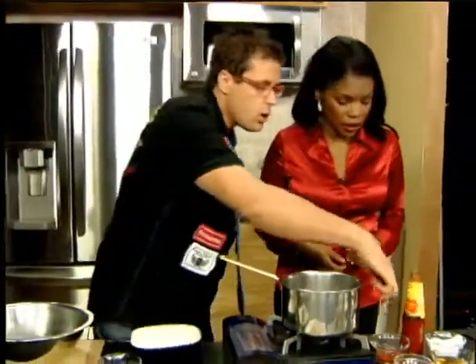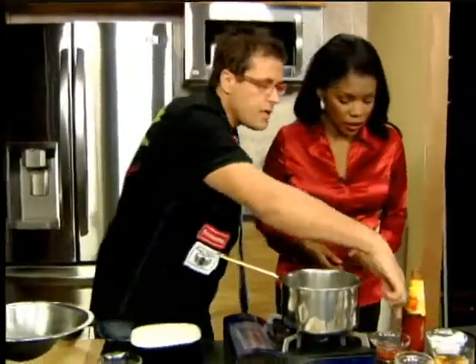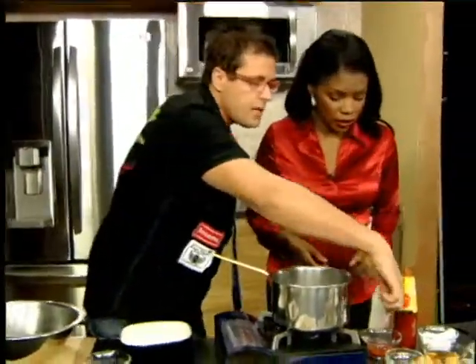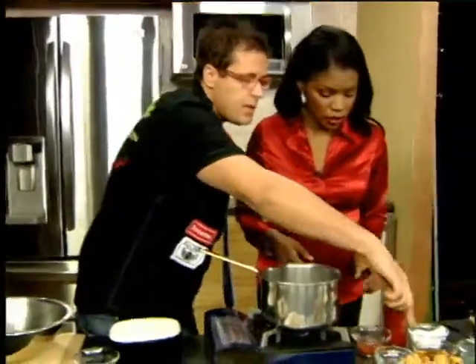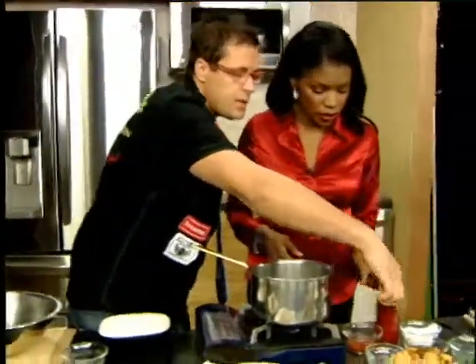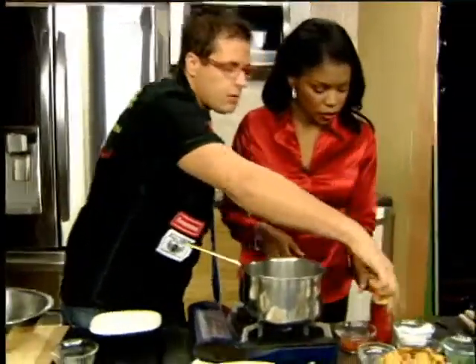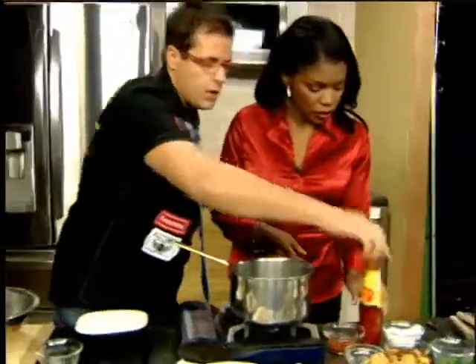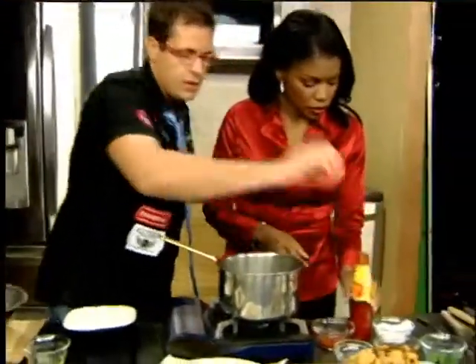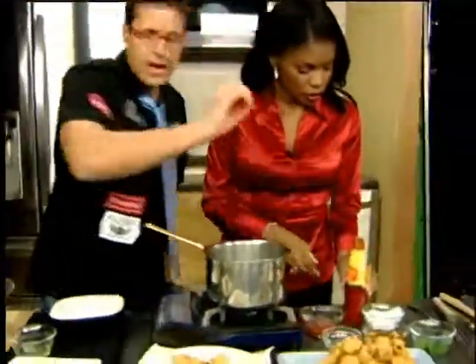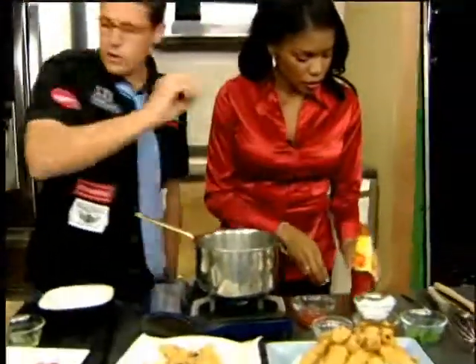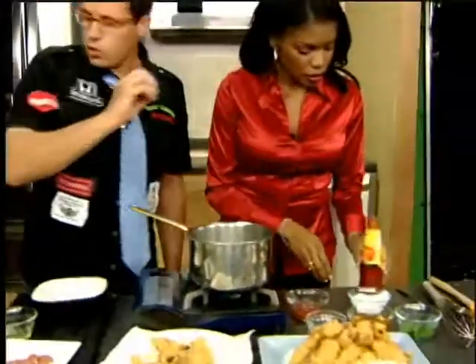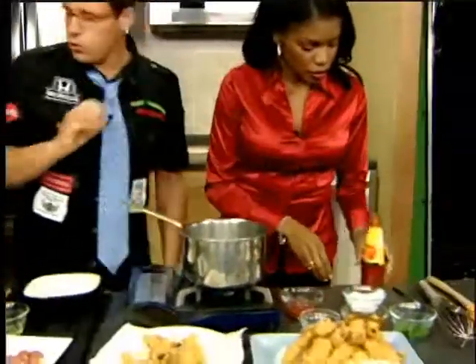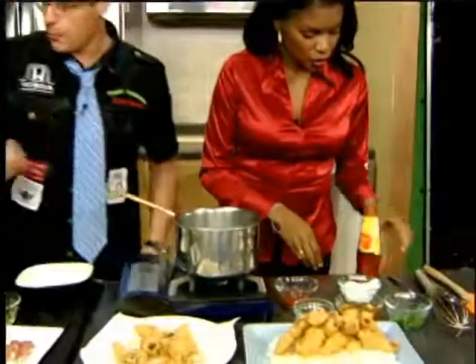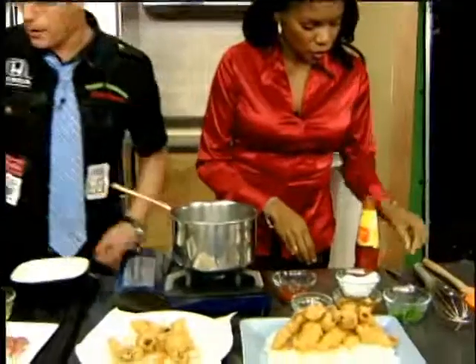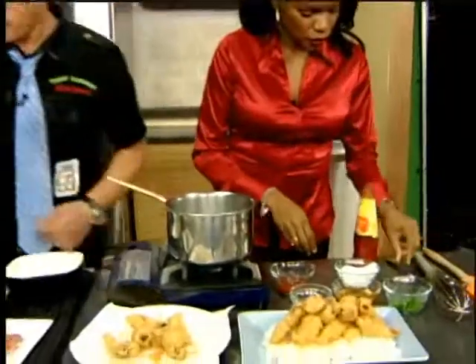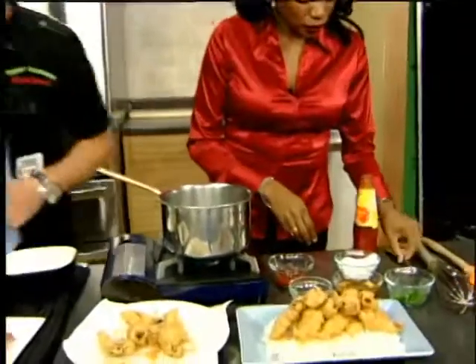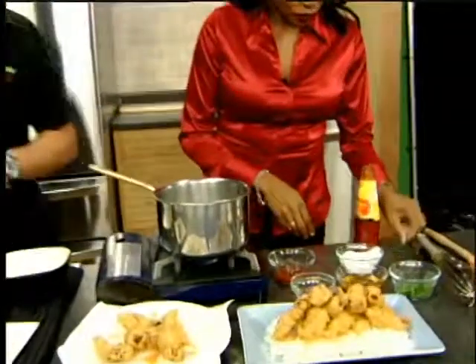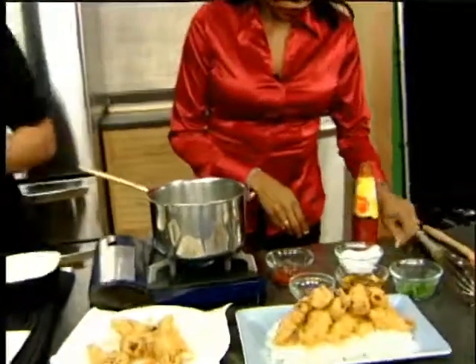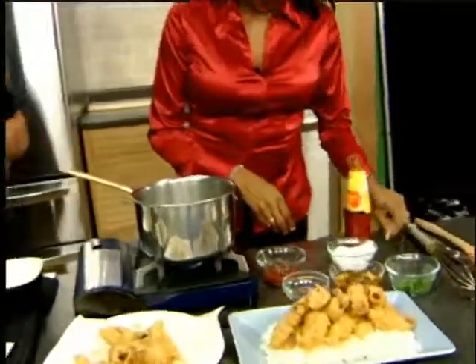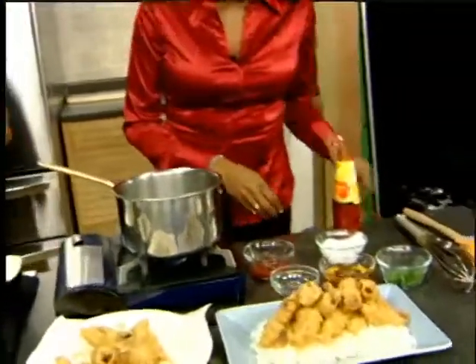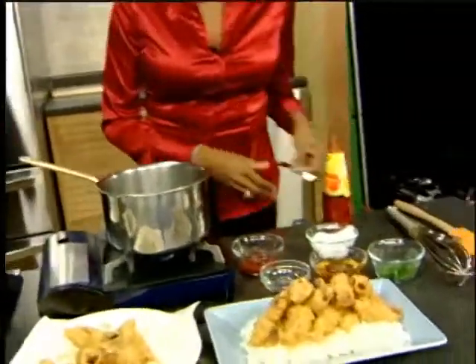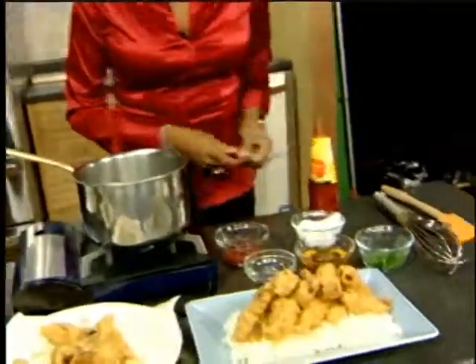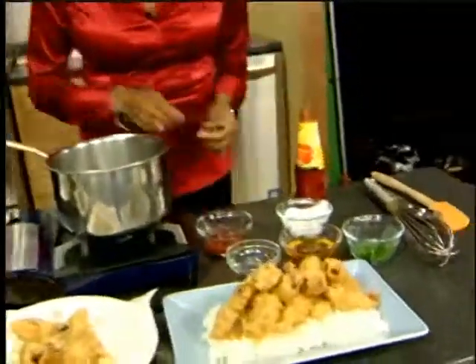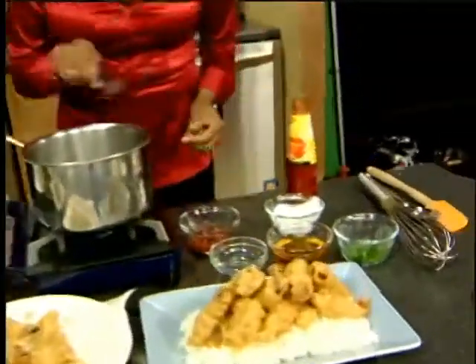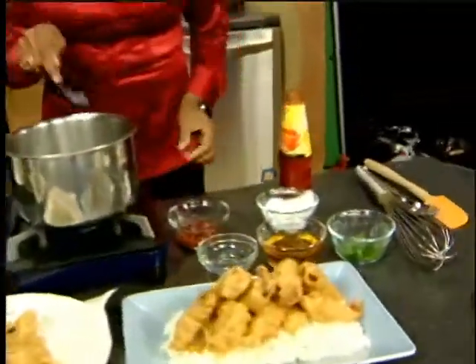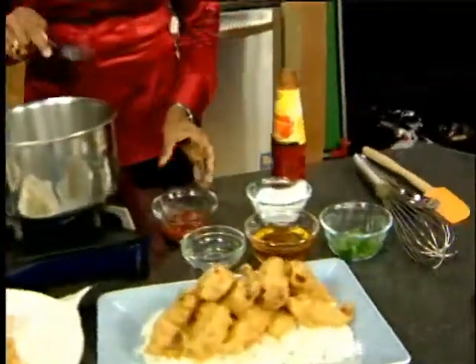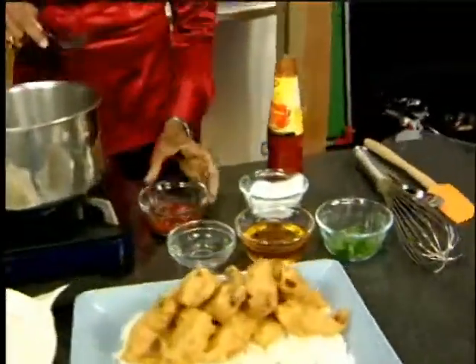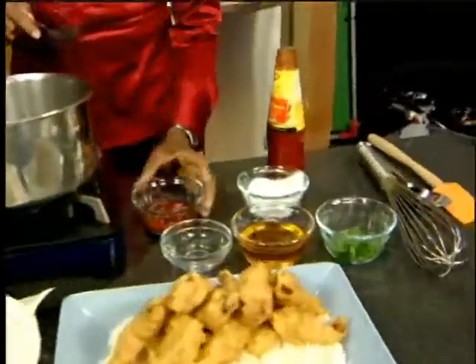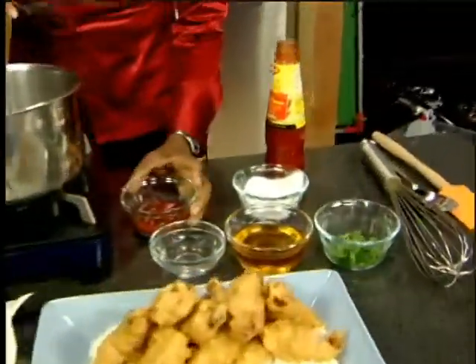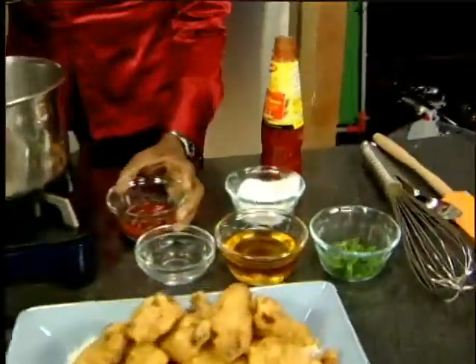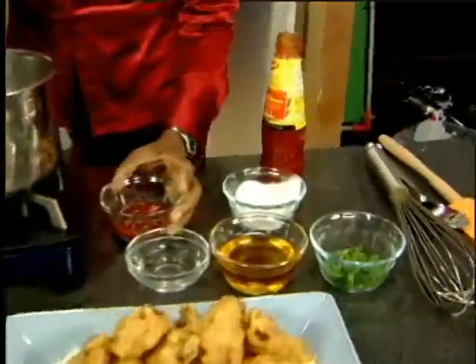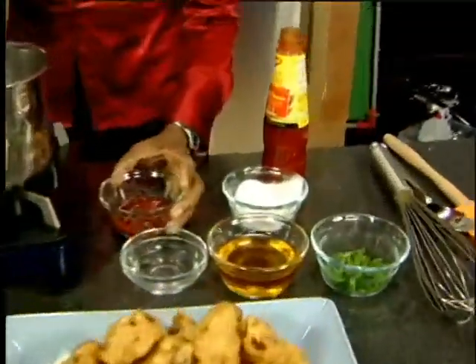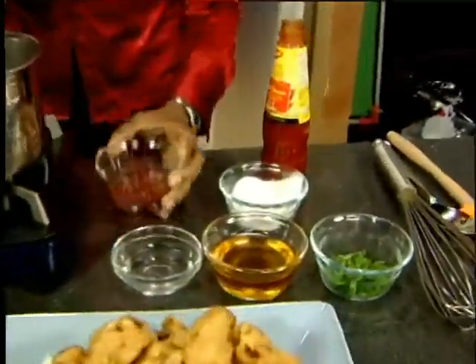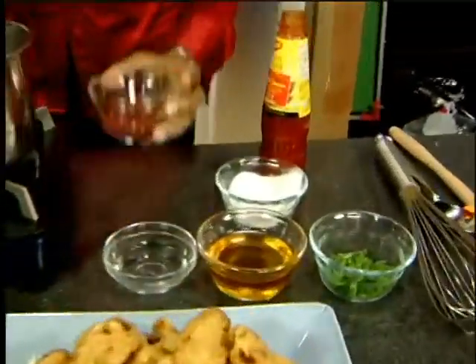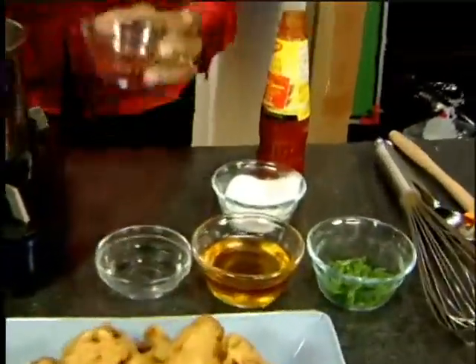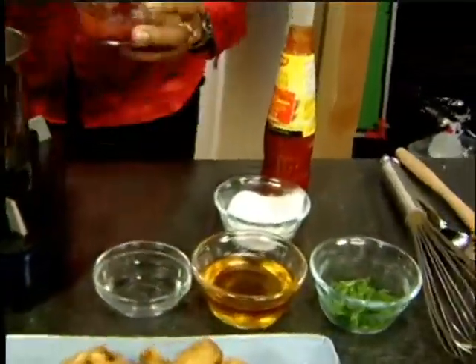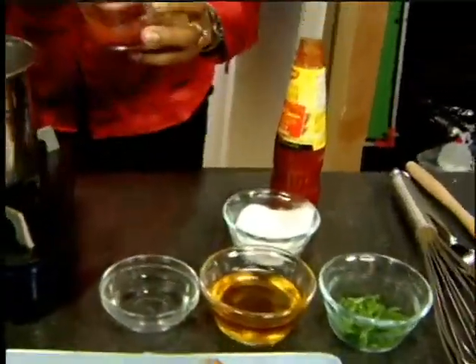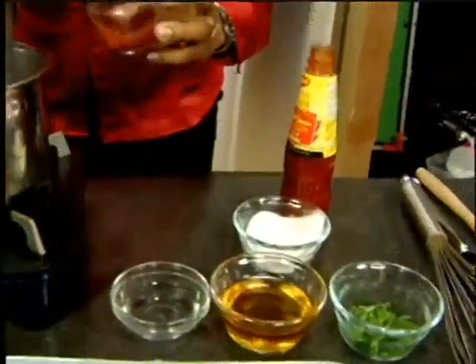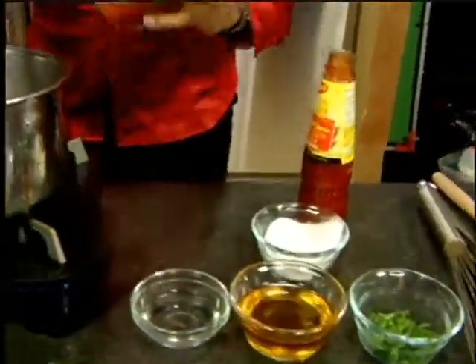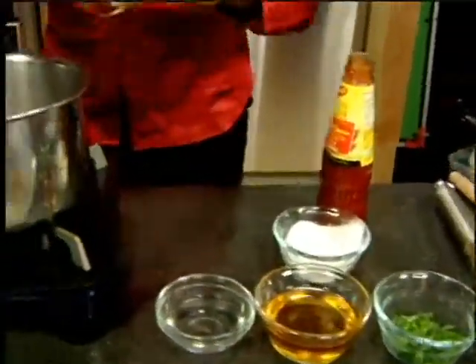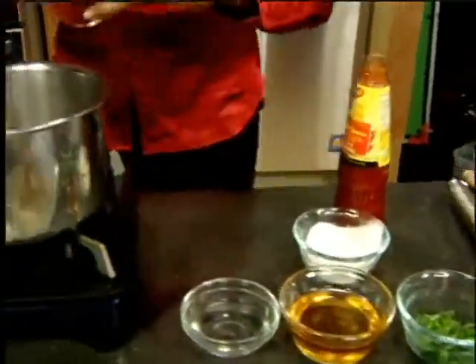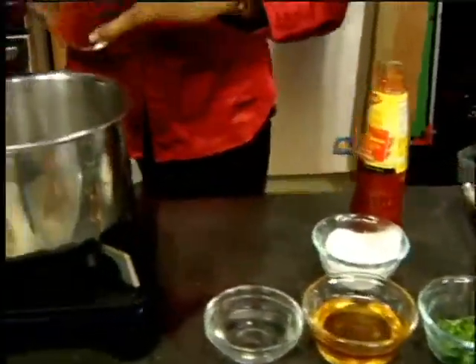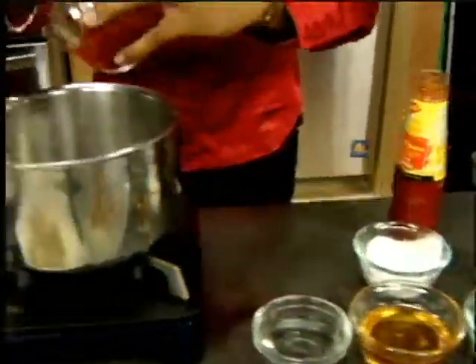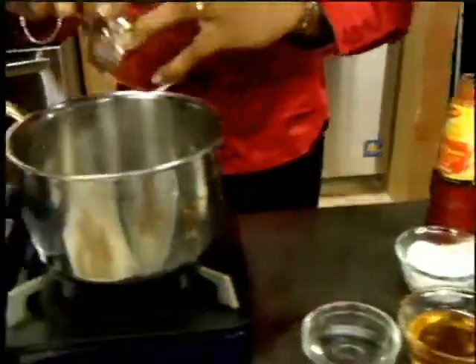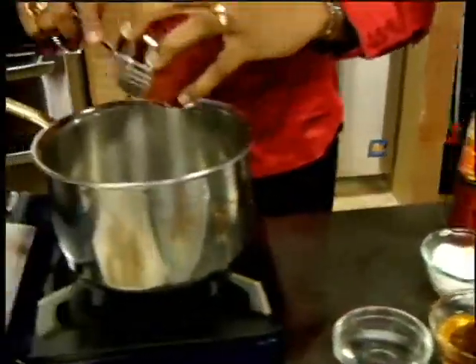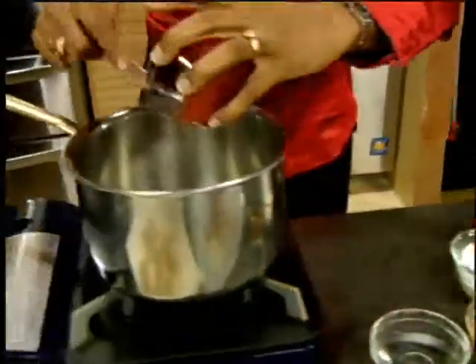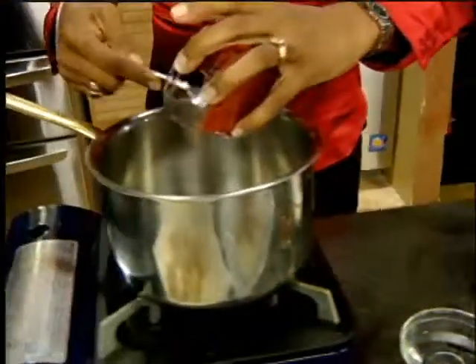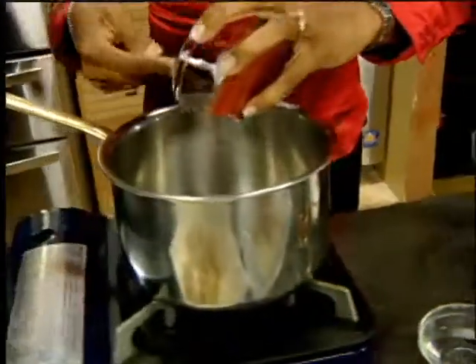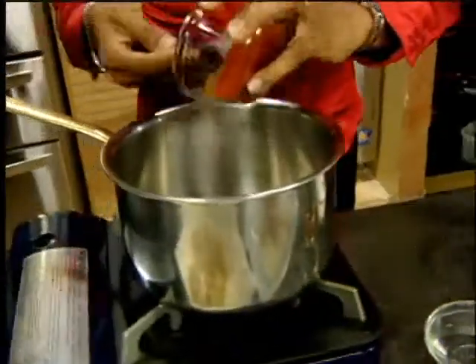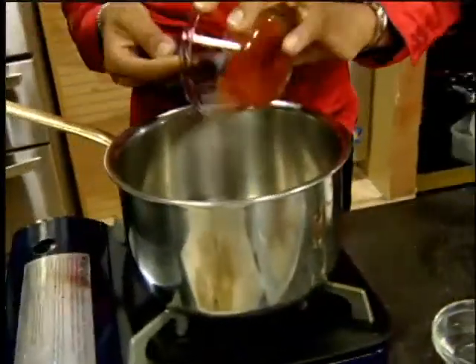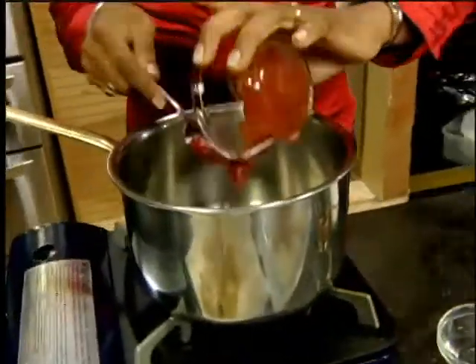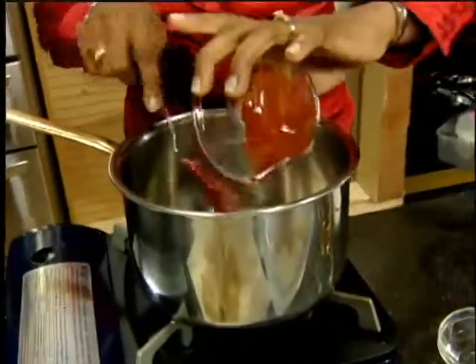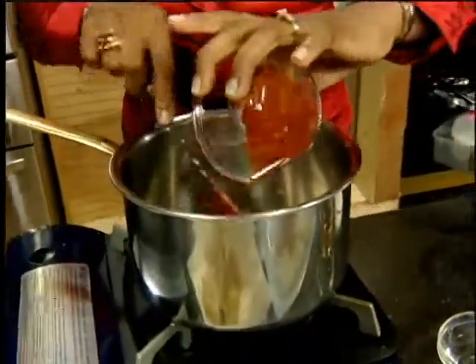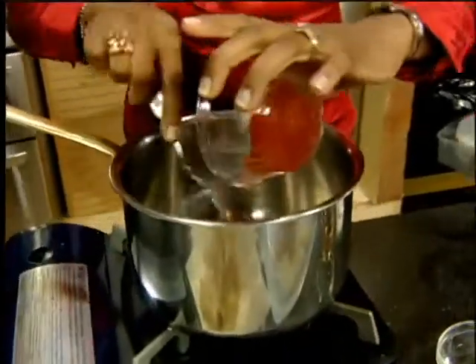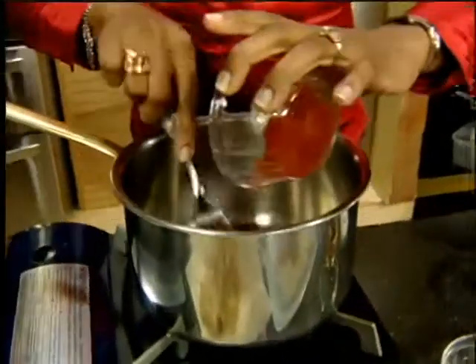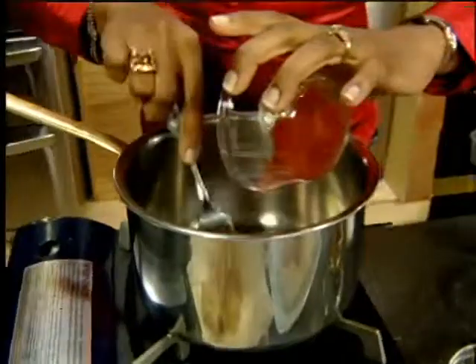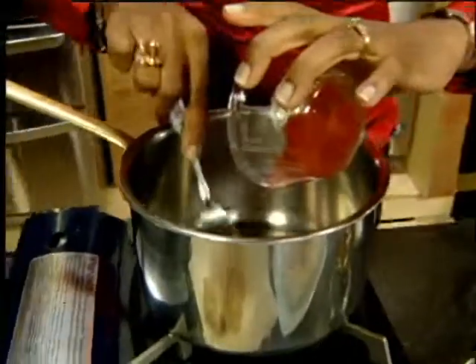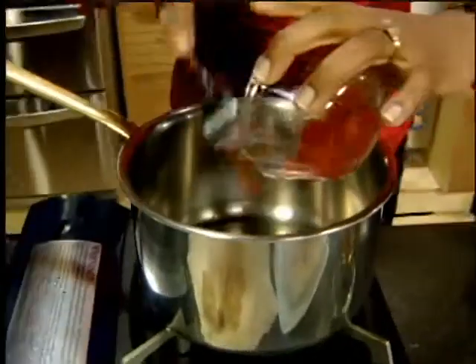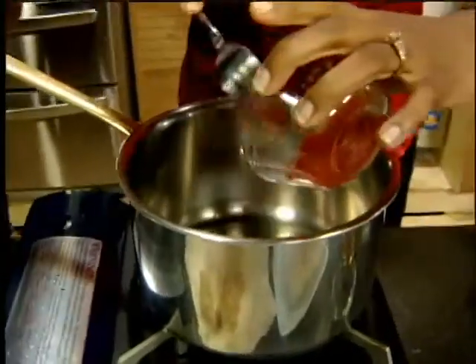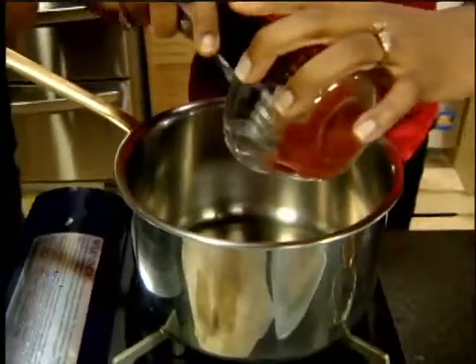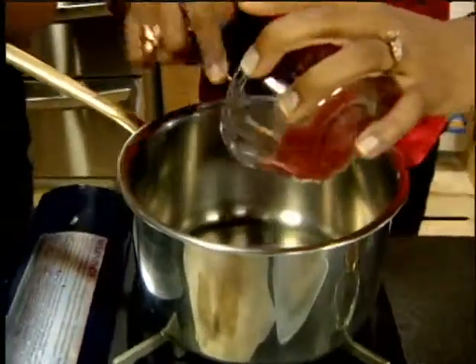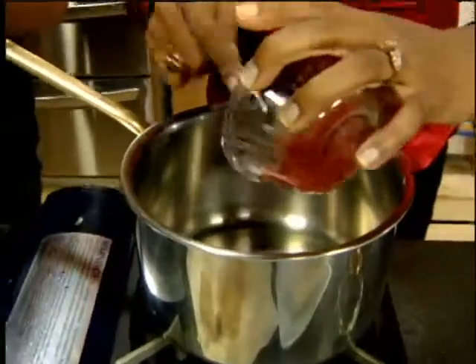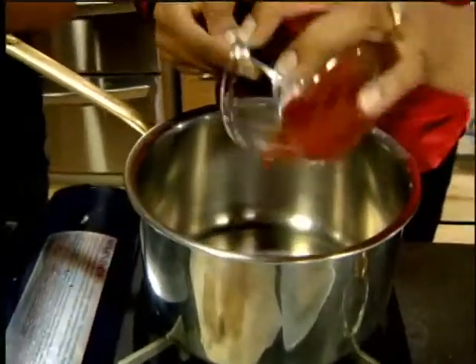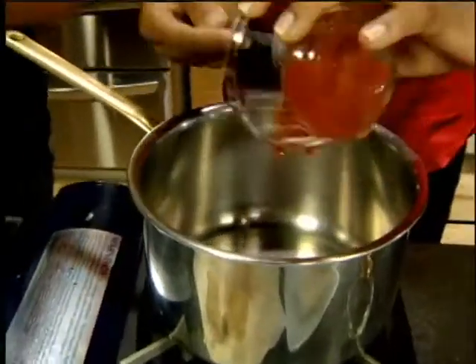Start adding these ingredients — I'll talk about them as you're doing it. Just dump them all in here? Dump them all in: tomato ketchup, vinegar, honey, and sugar, and I've got some chili sauce.